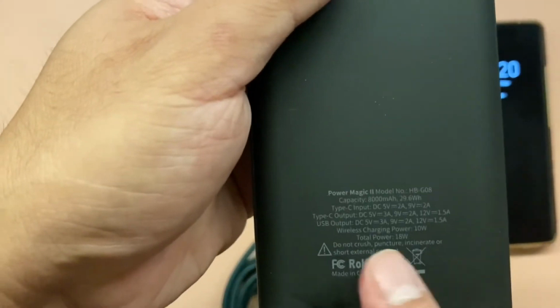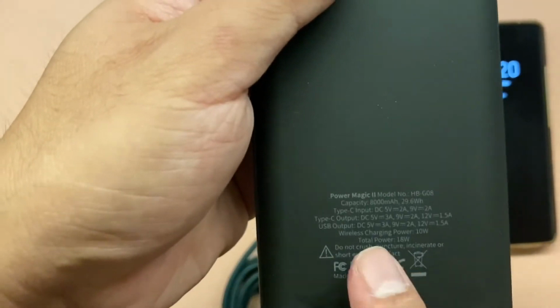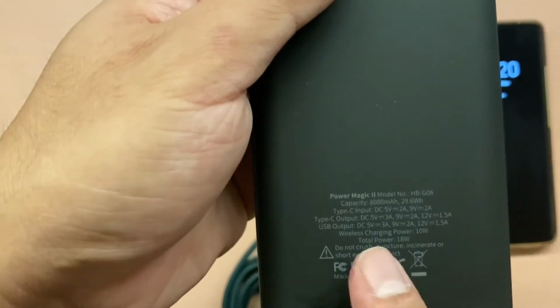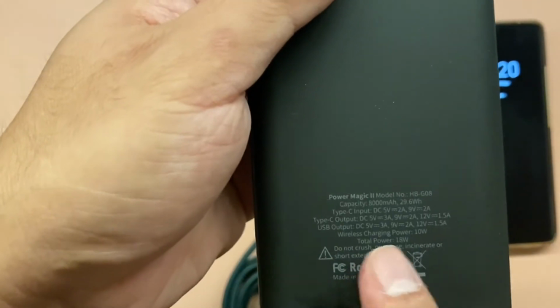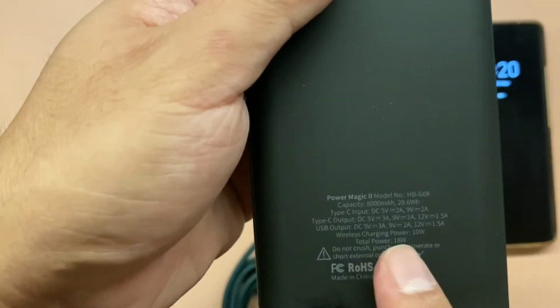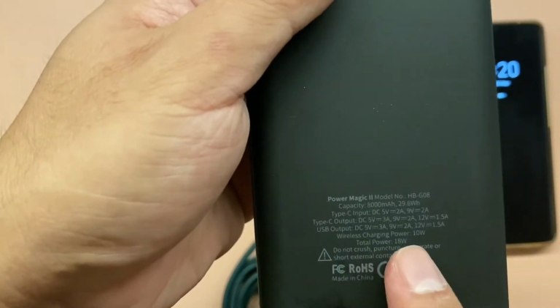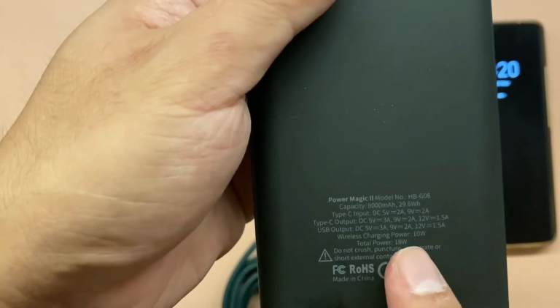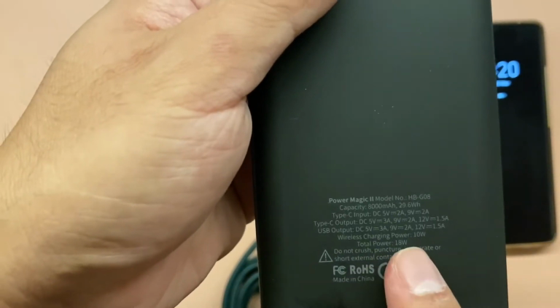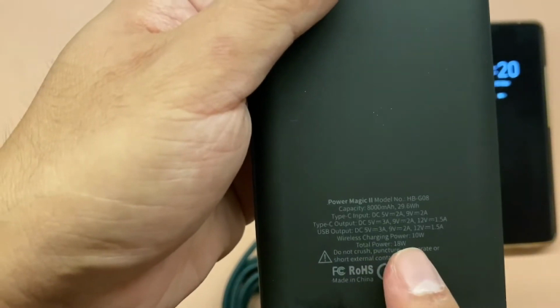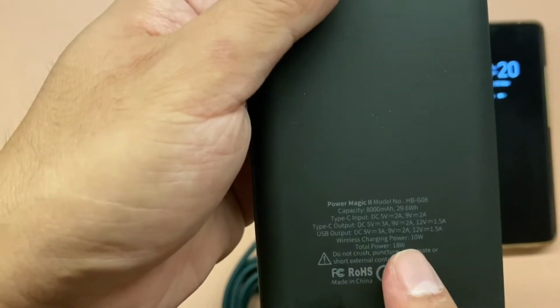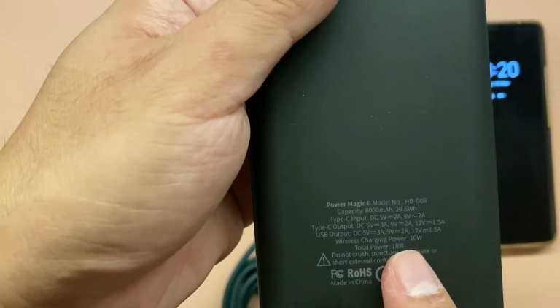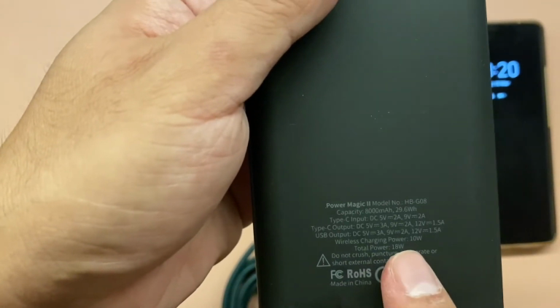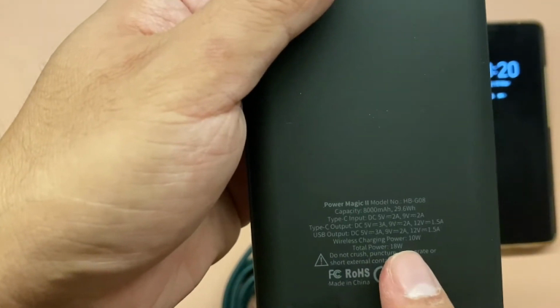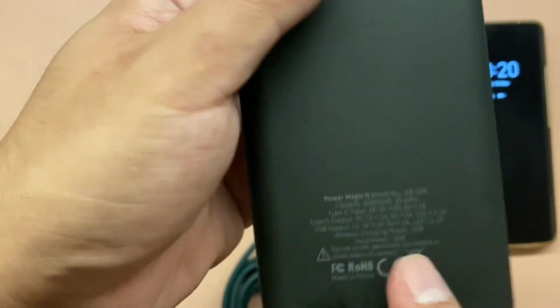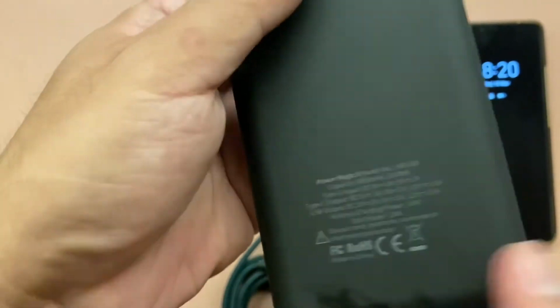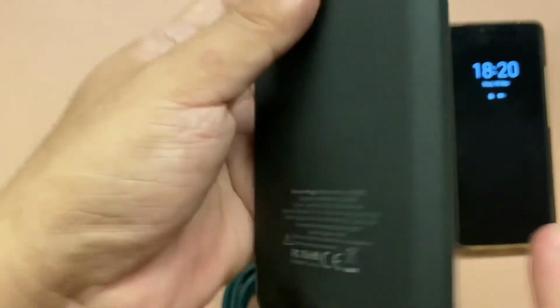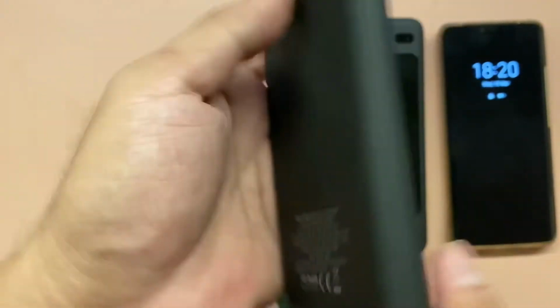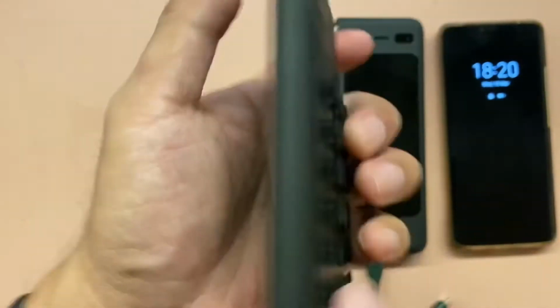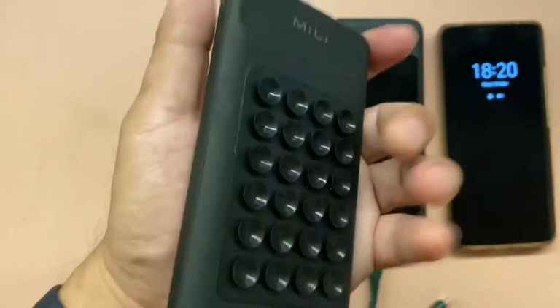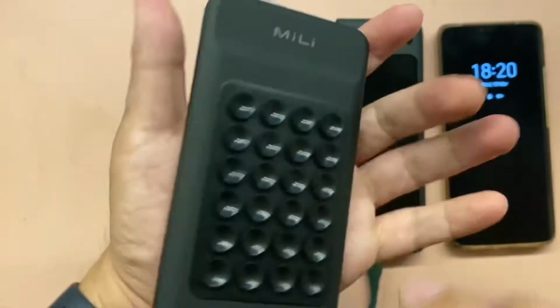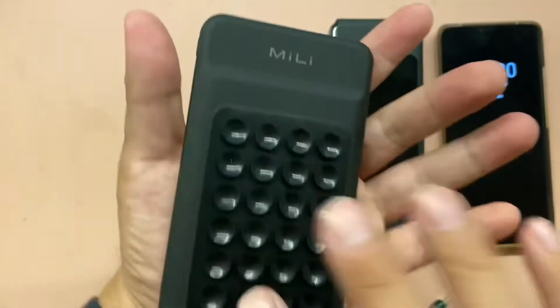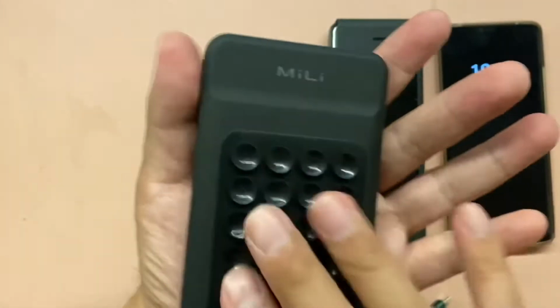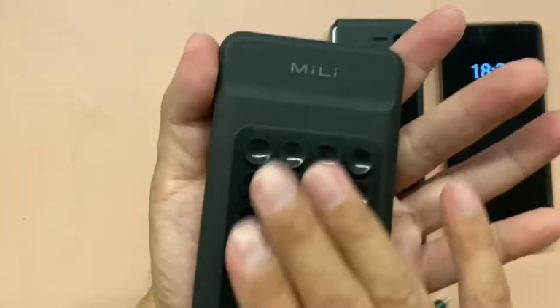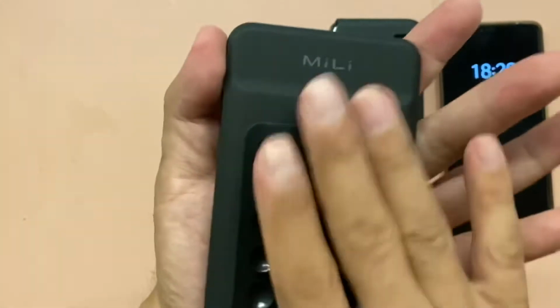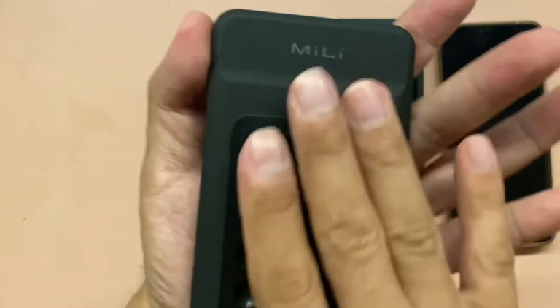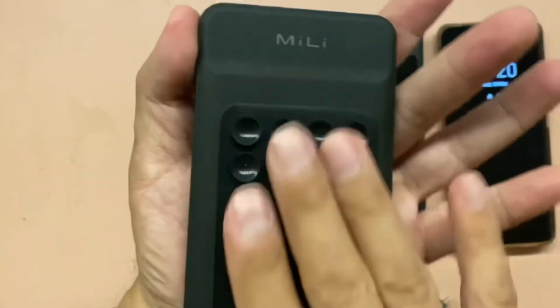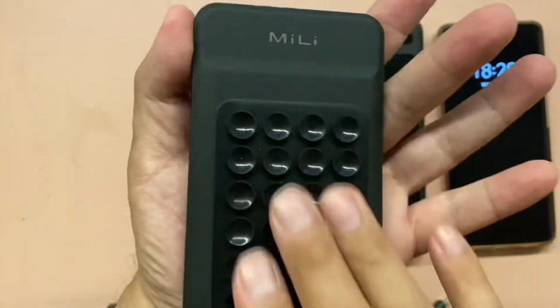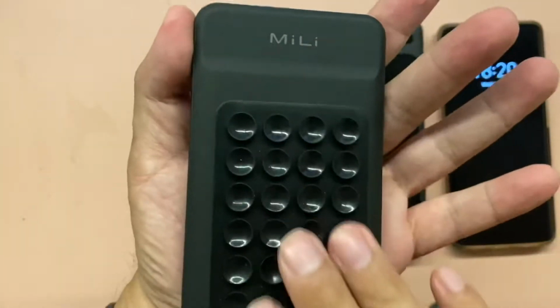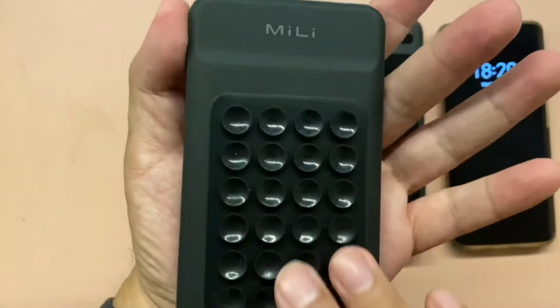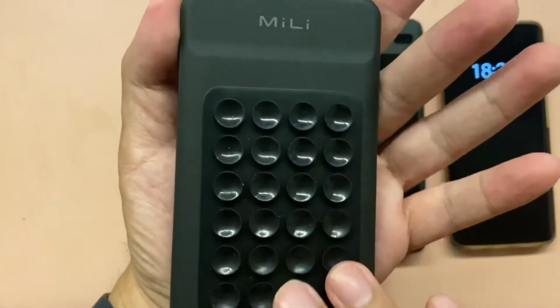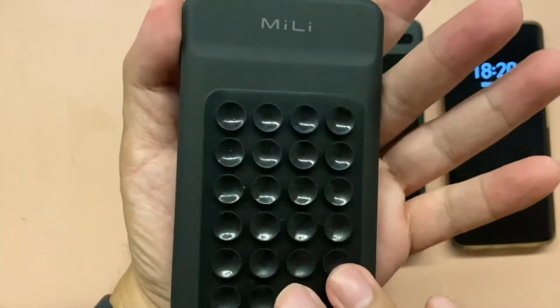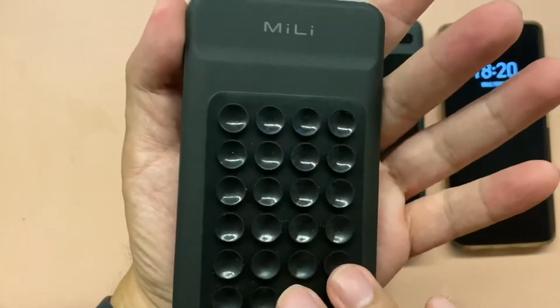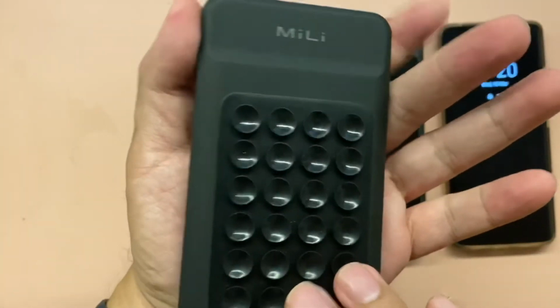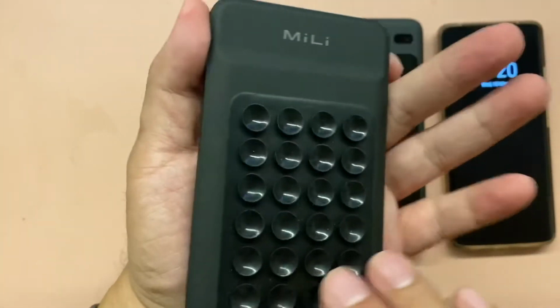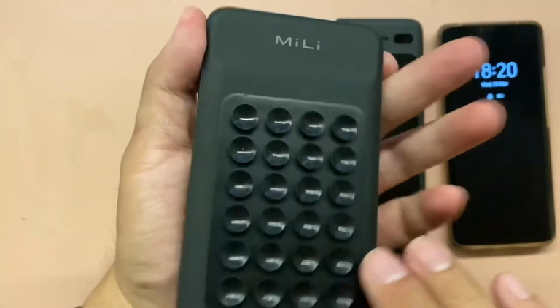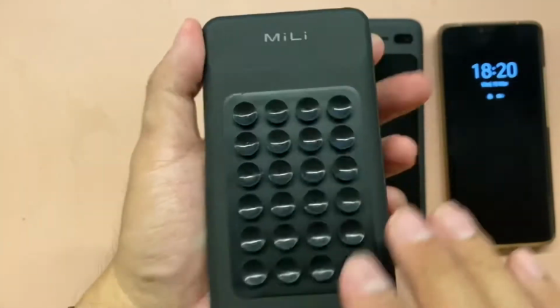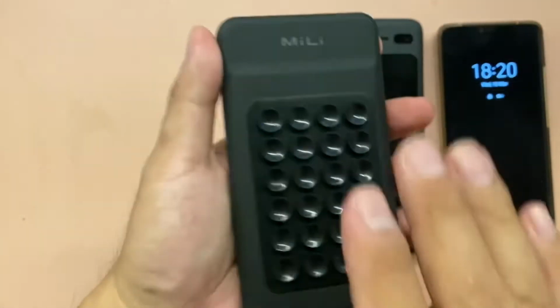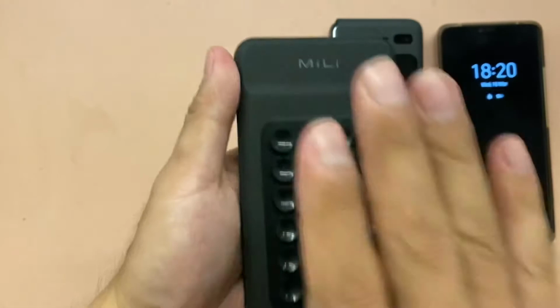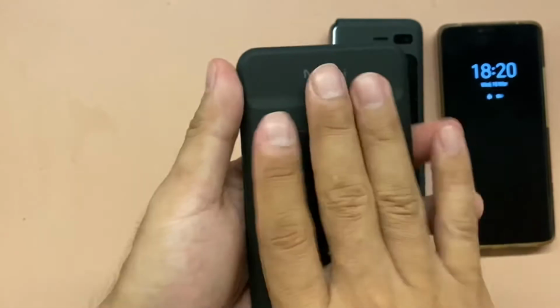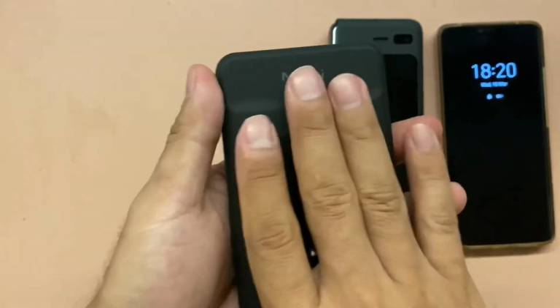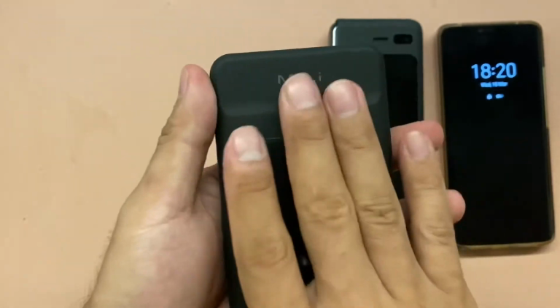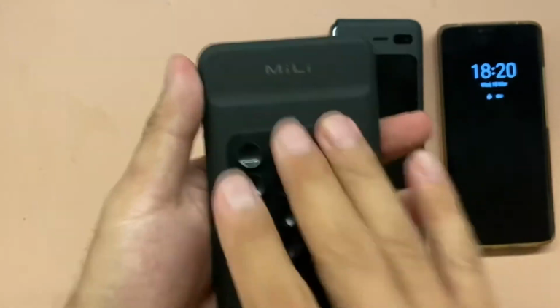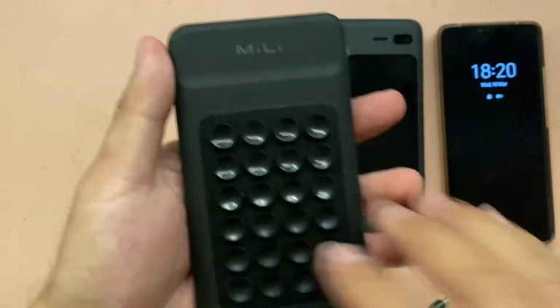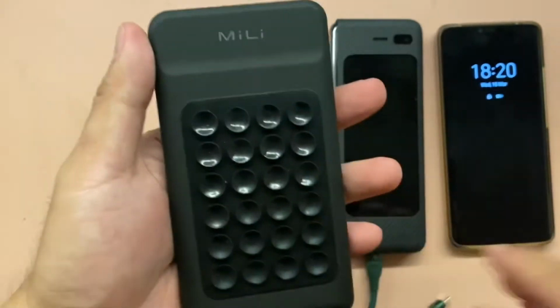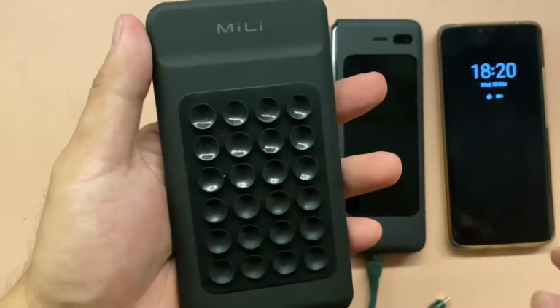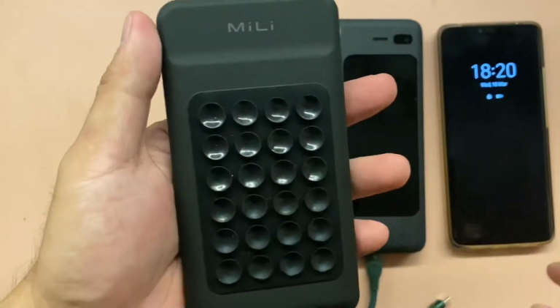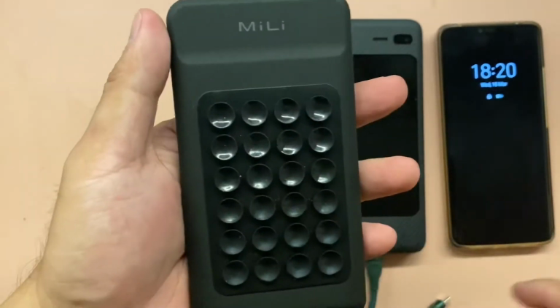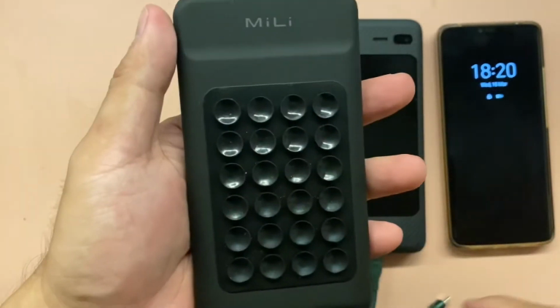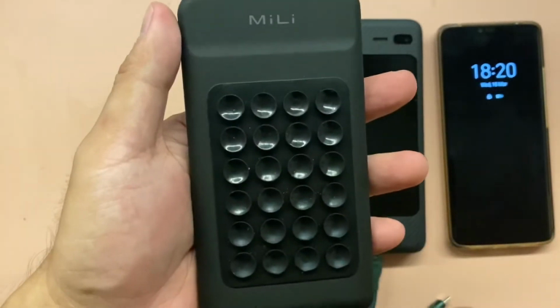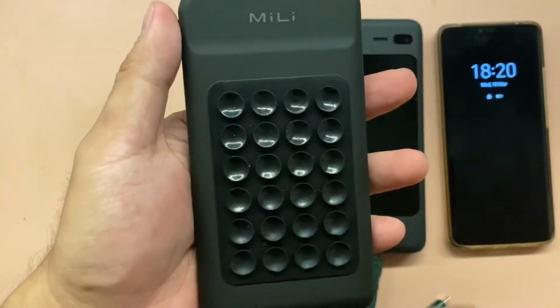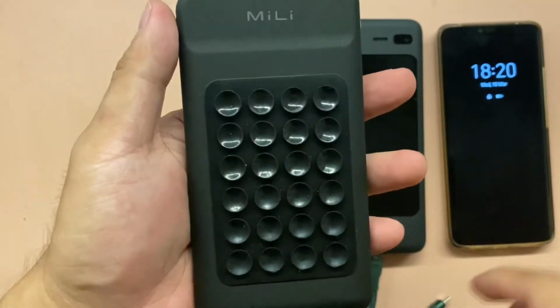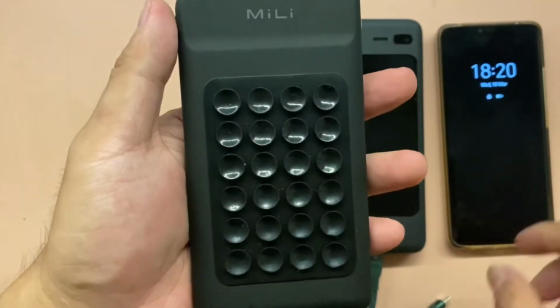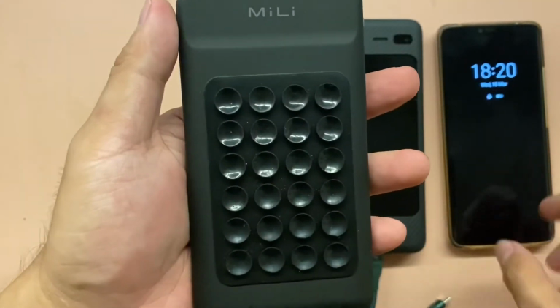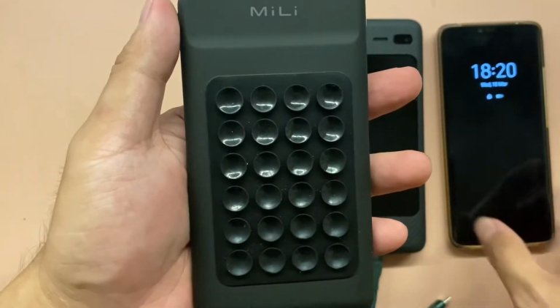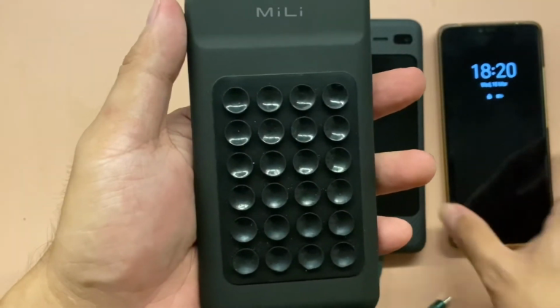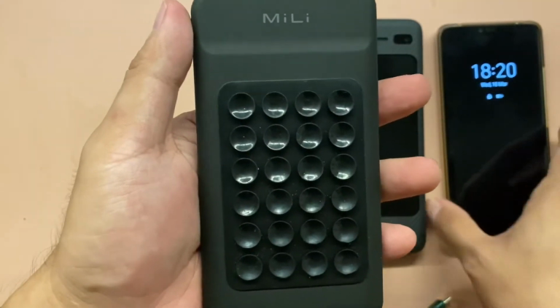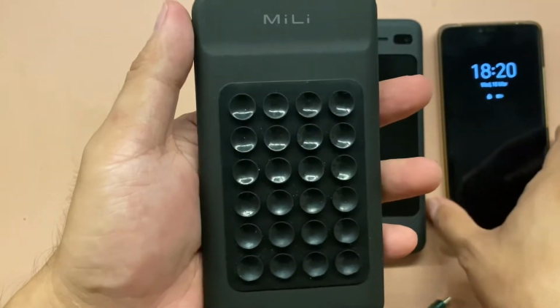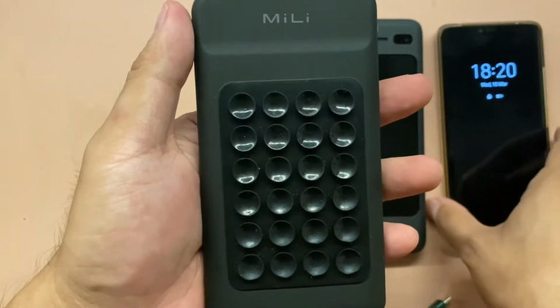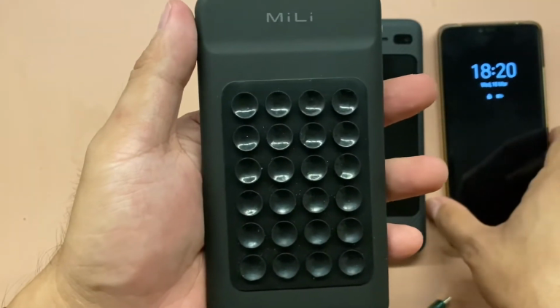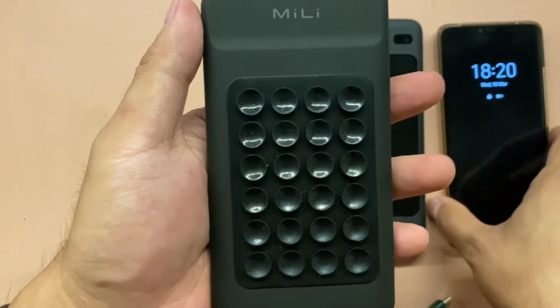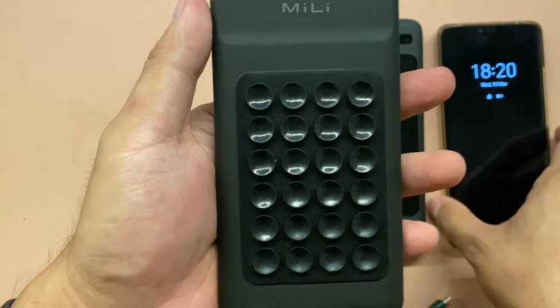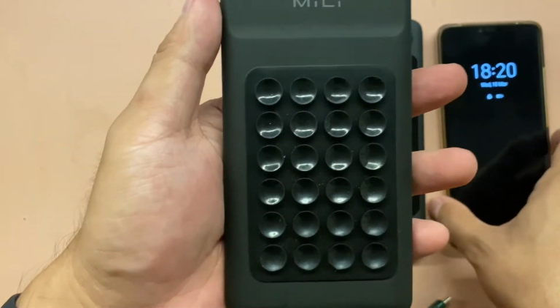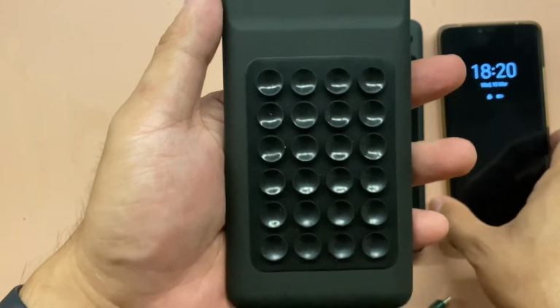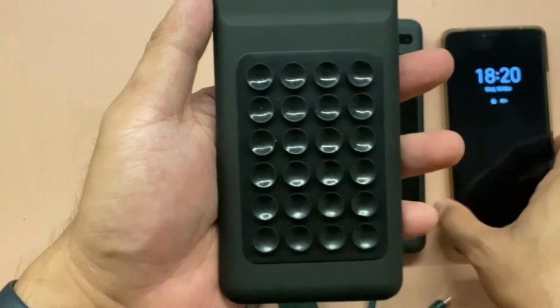There is also a USB output for other gadgets and devices. The wireless charging on this power bank is 10 watts — you just put the phone on it and it will charge.